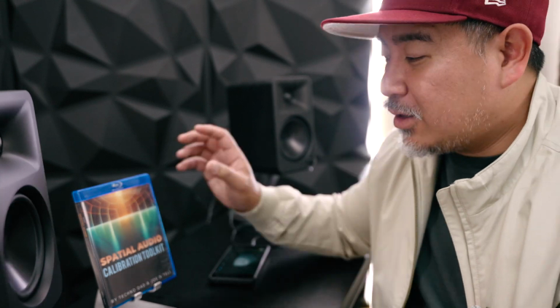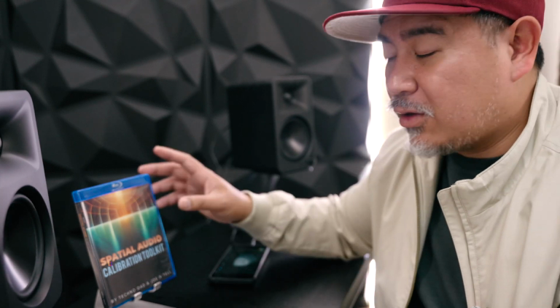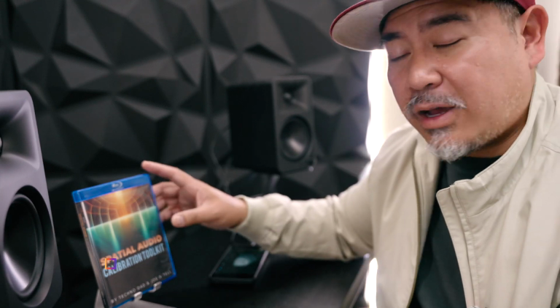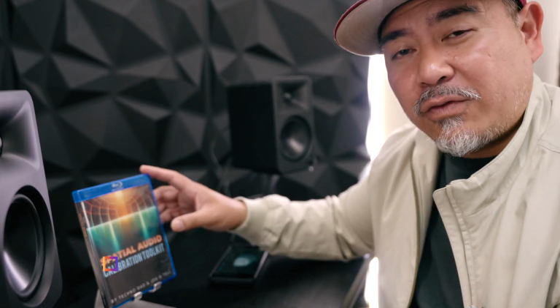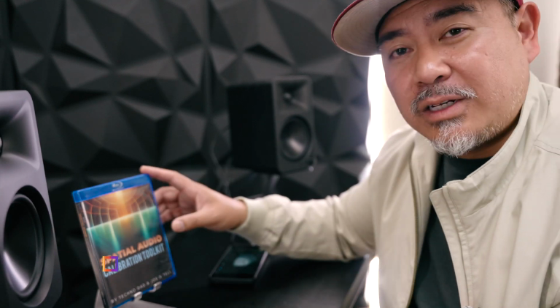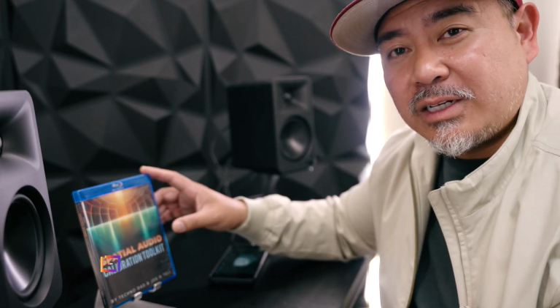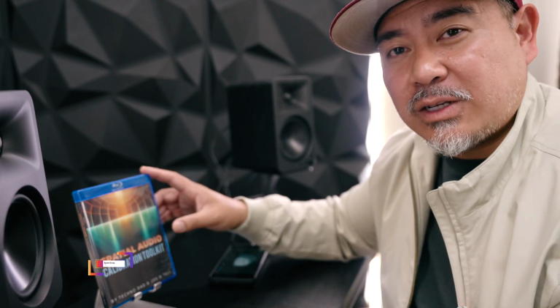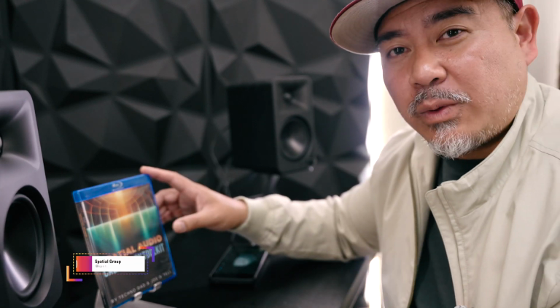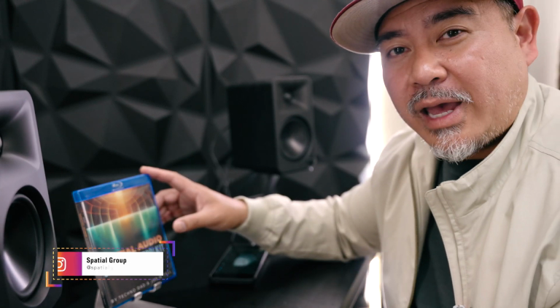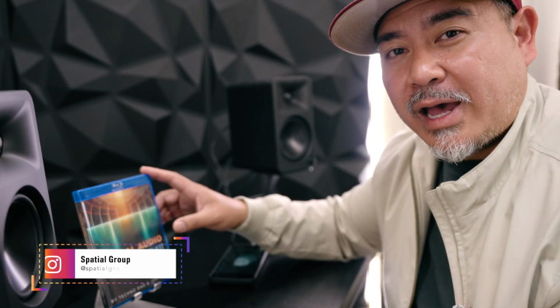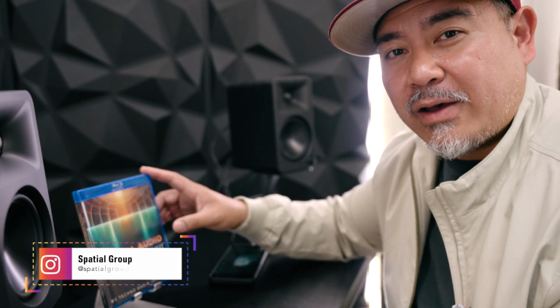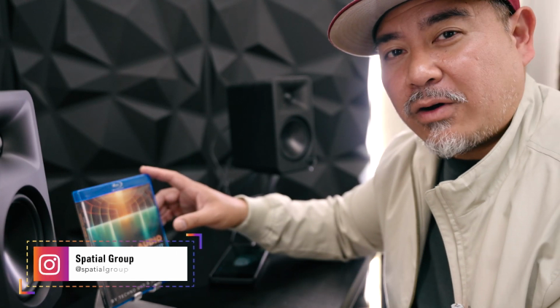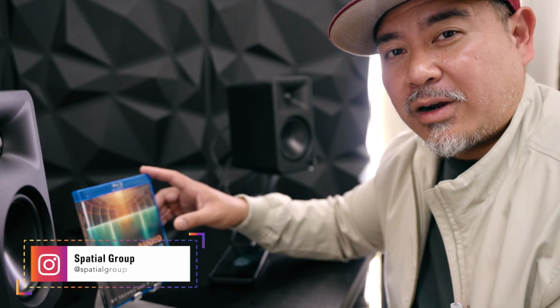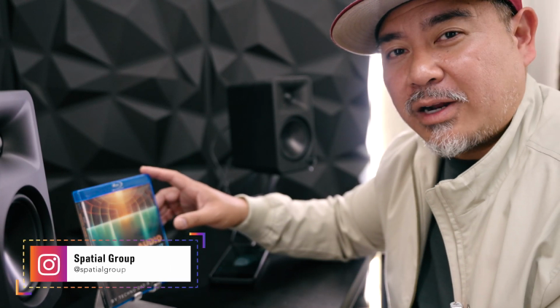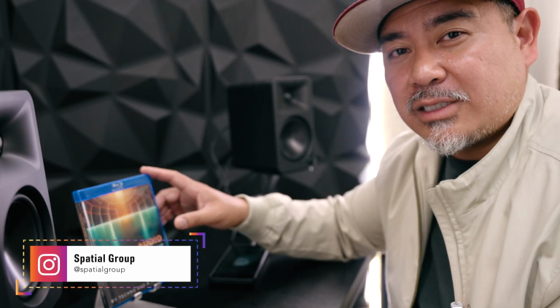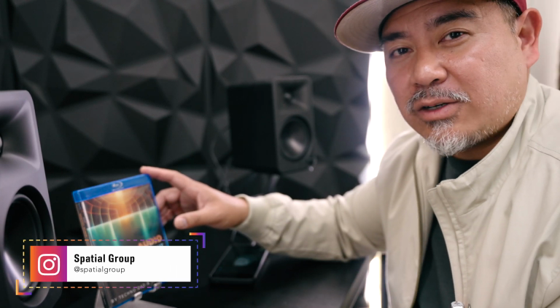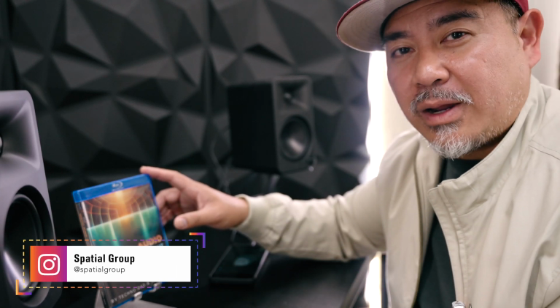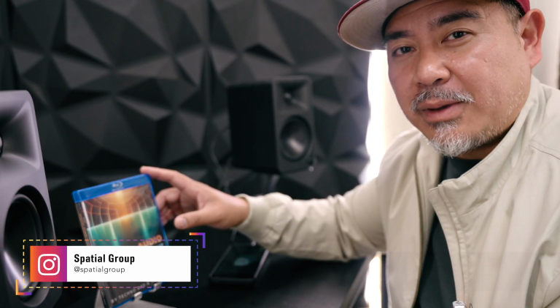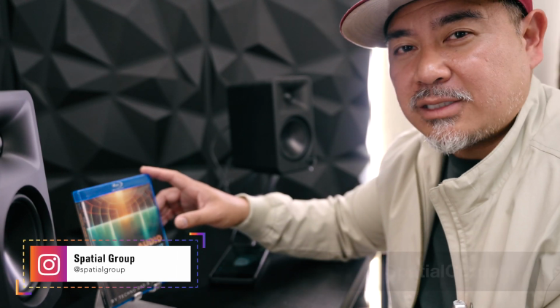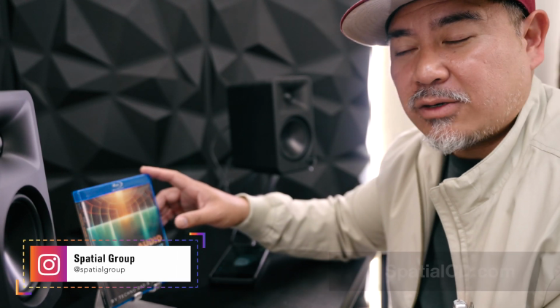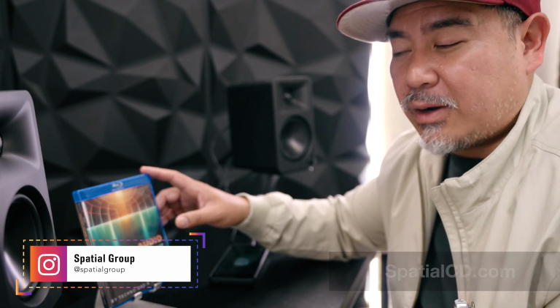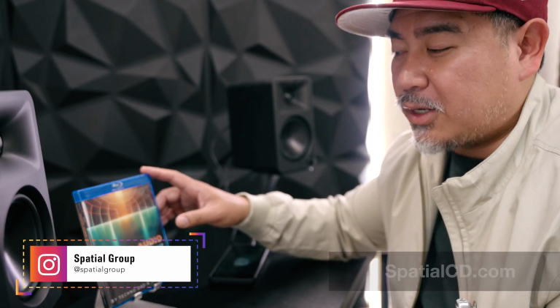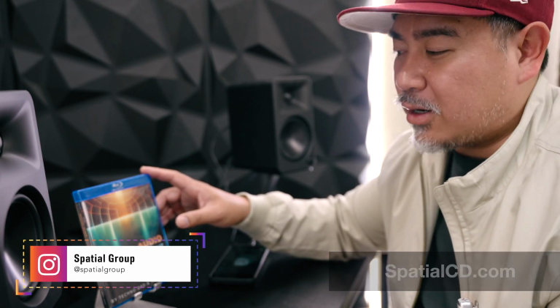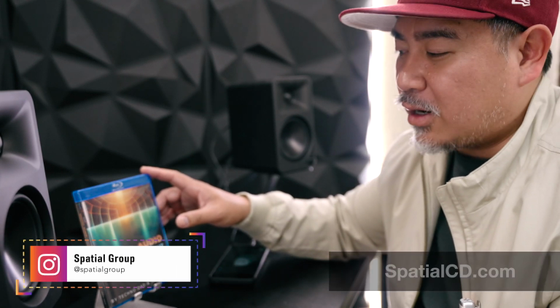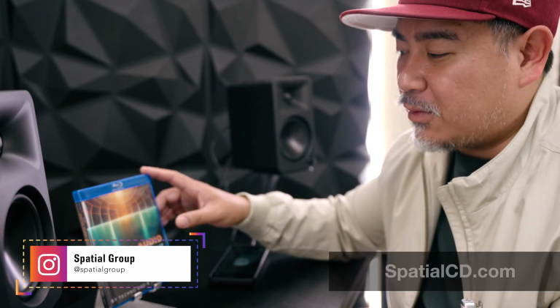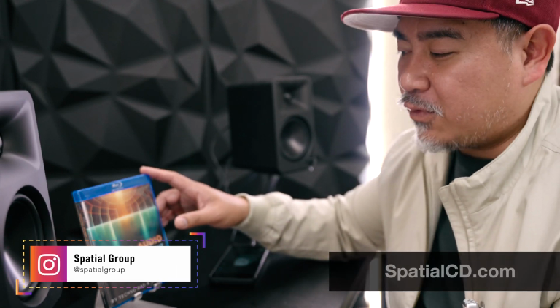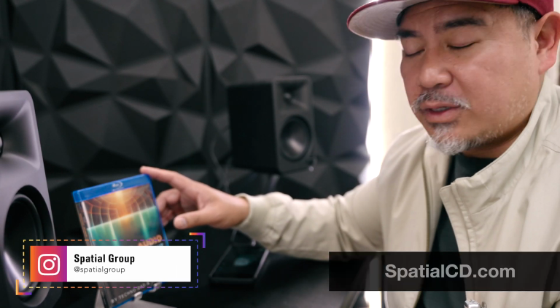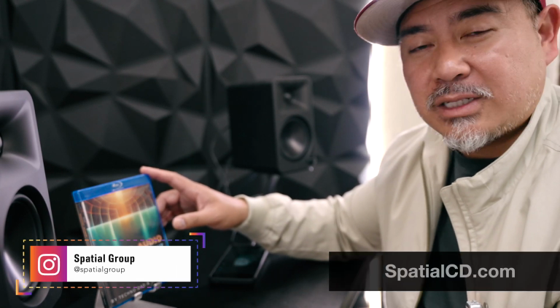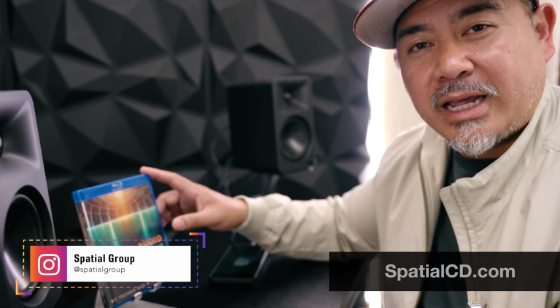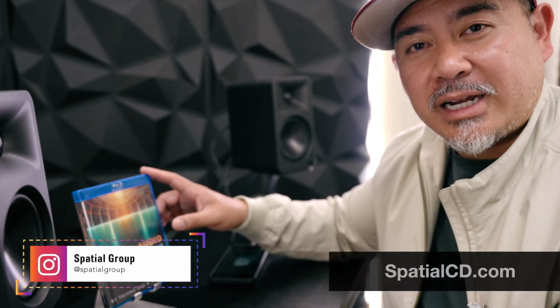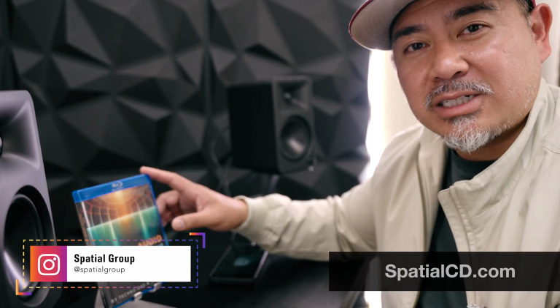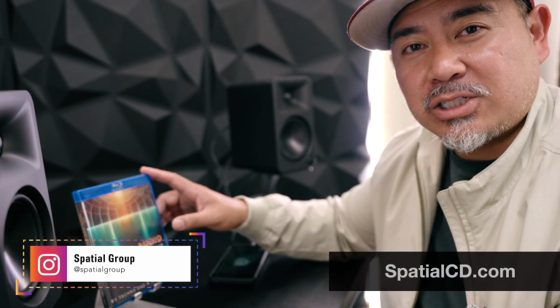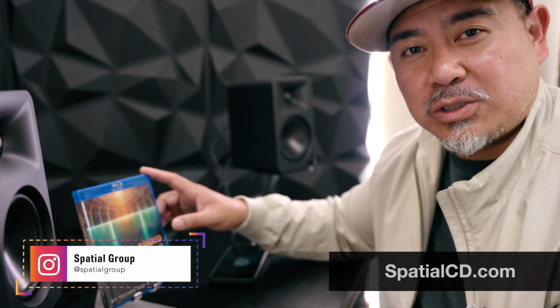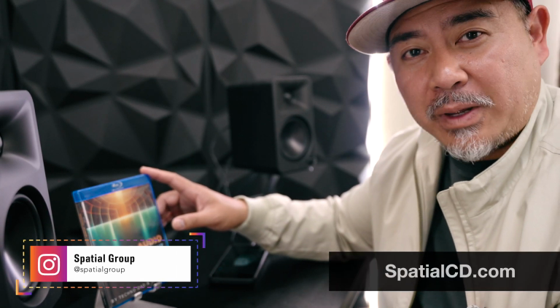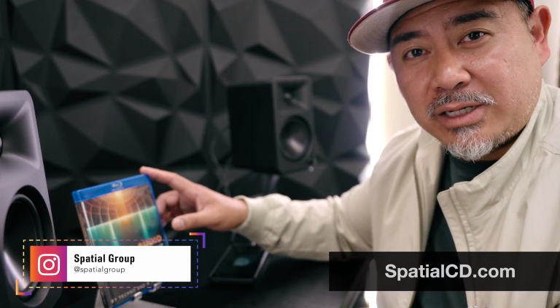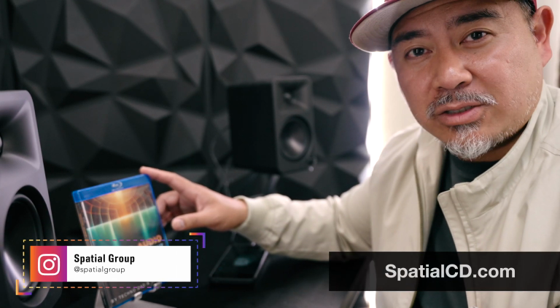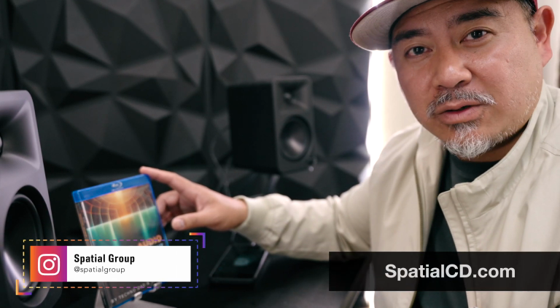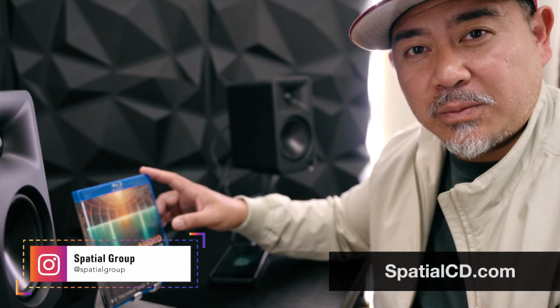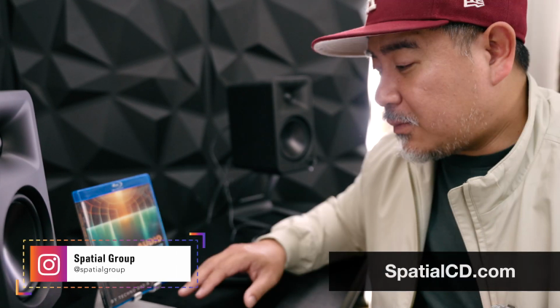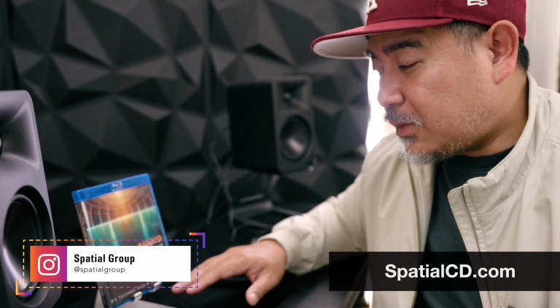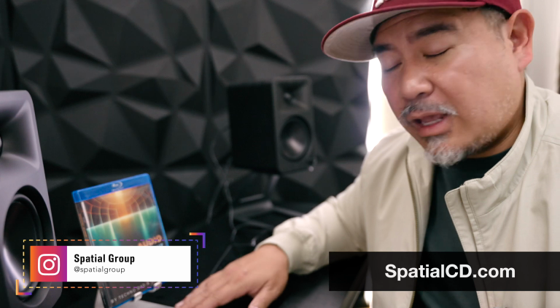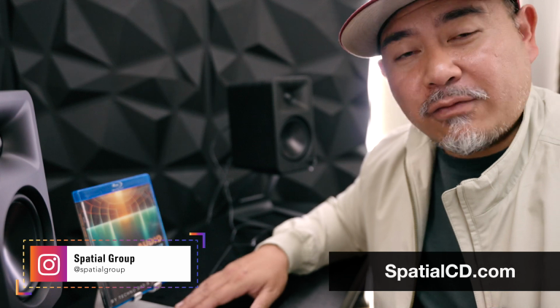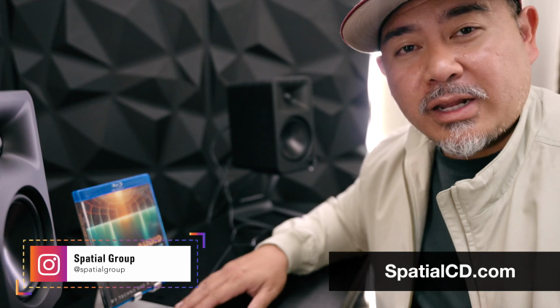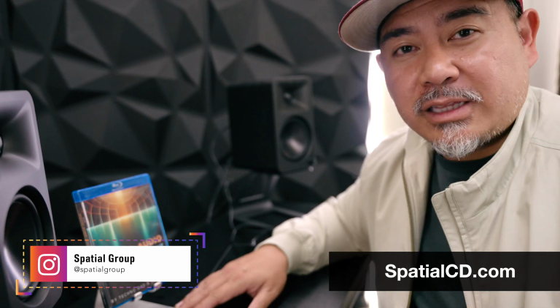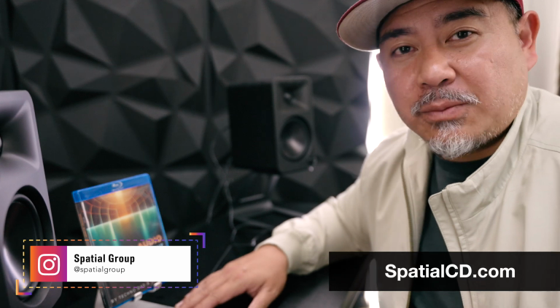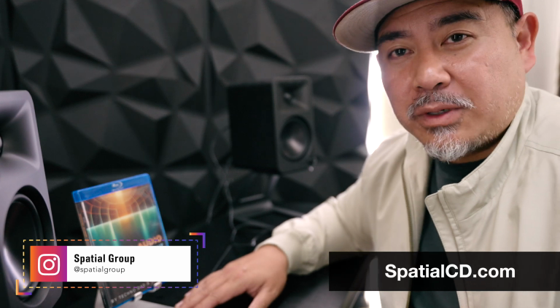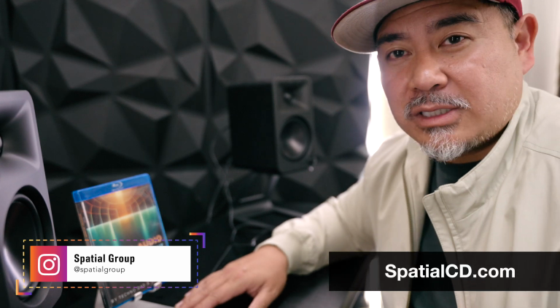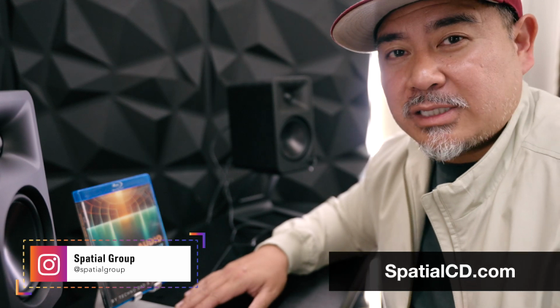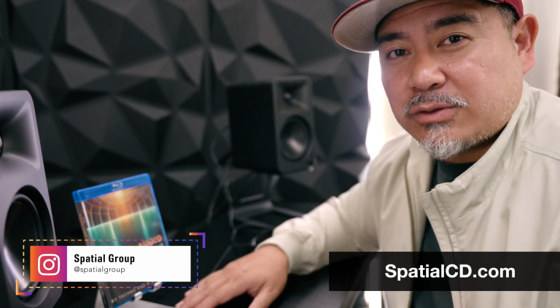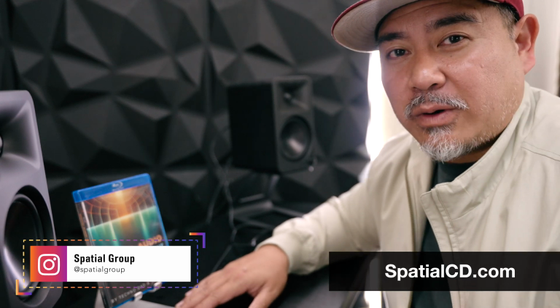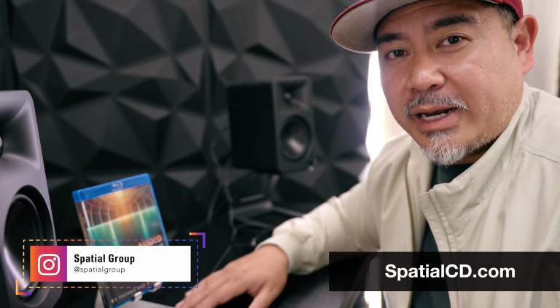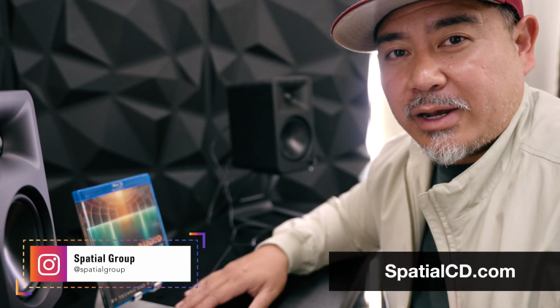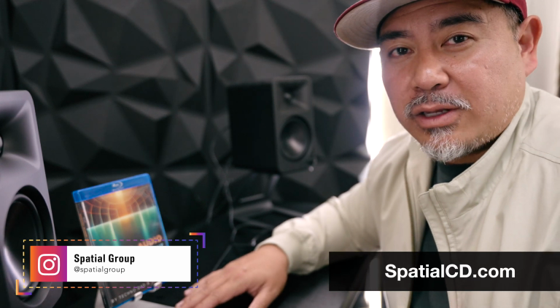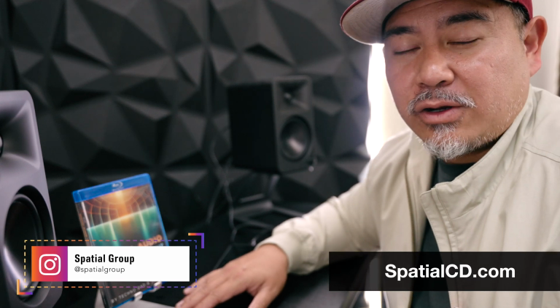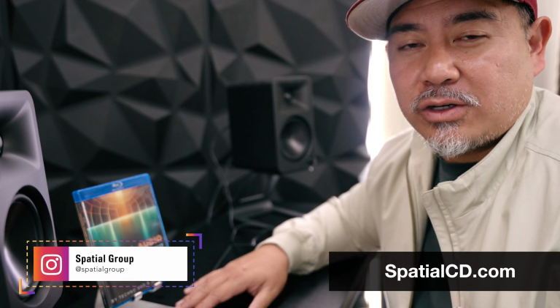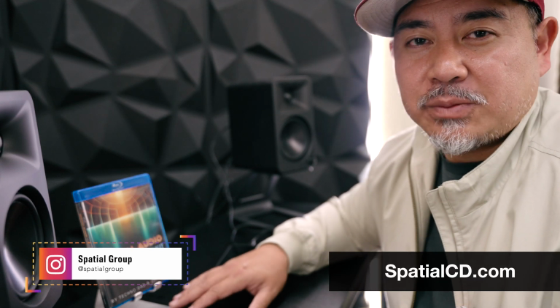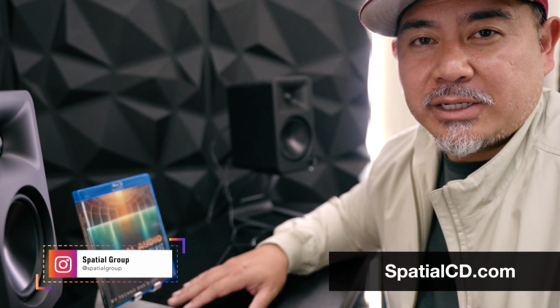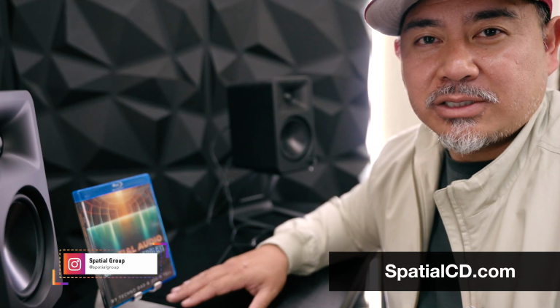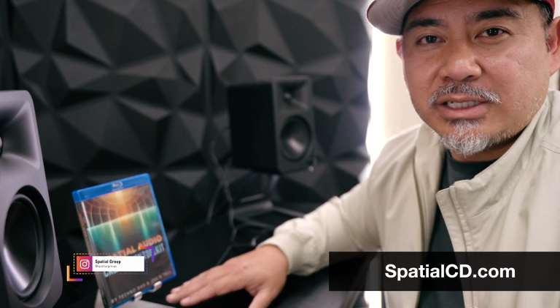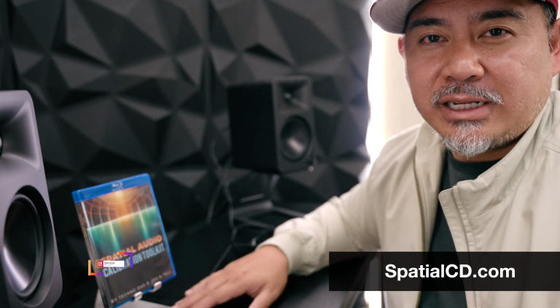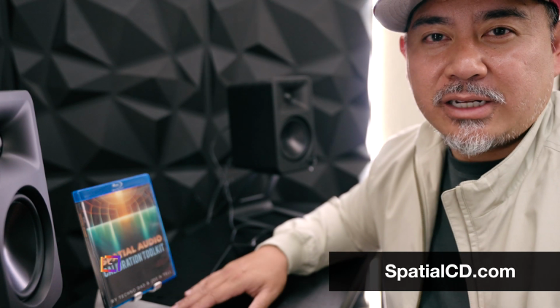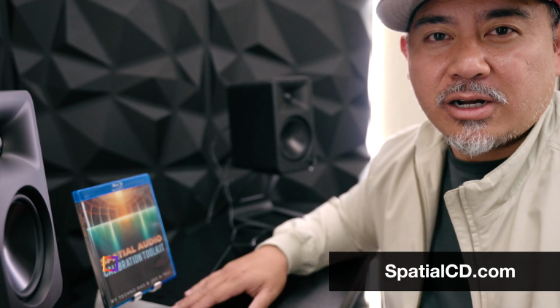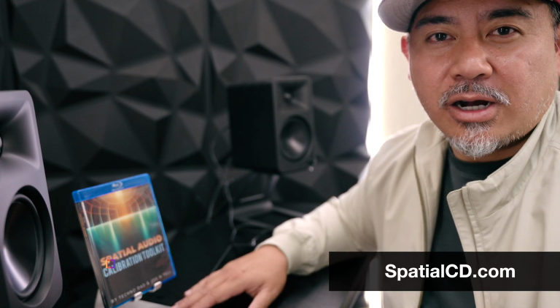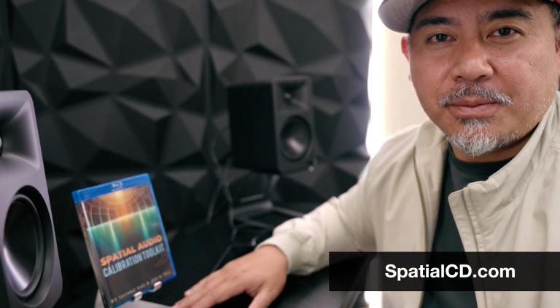Look out for deals on our Instagram at instagram.com/spatialgroup. If you'd like to purchase the Spatial Audio Calibration Toolkit right now, you can go to spatialcd.com.